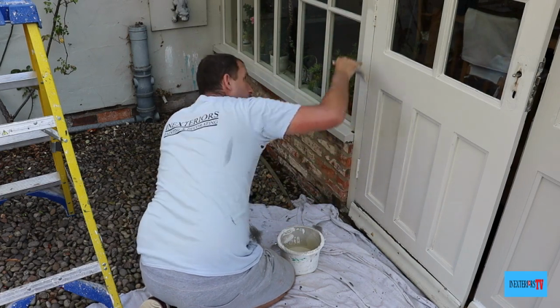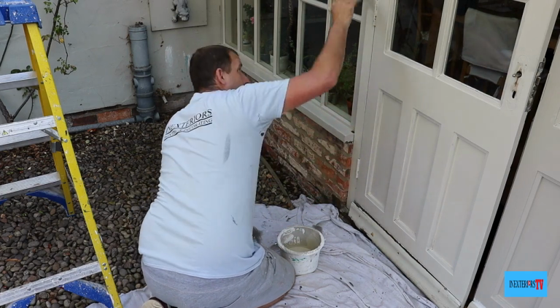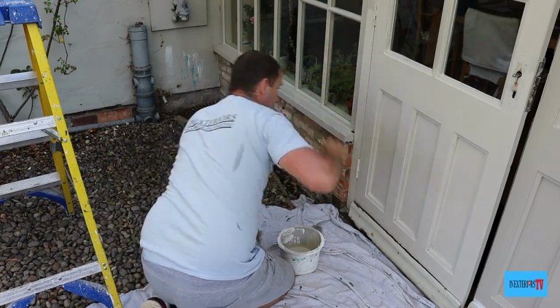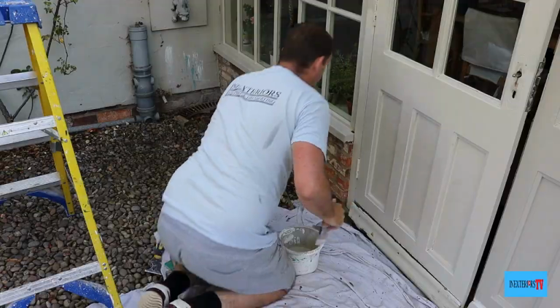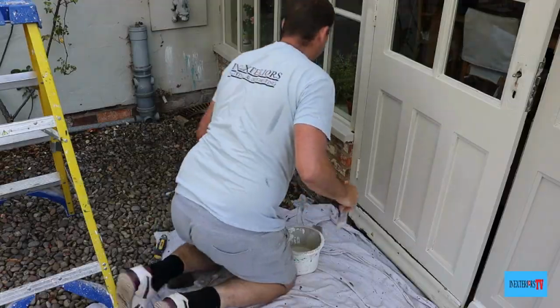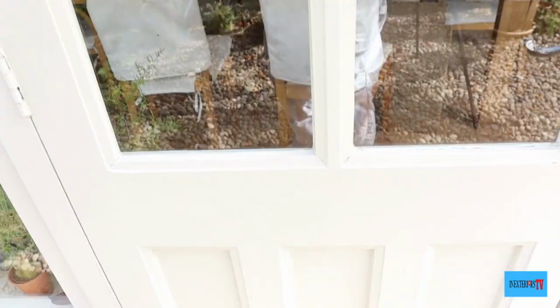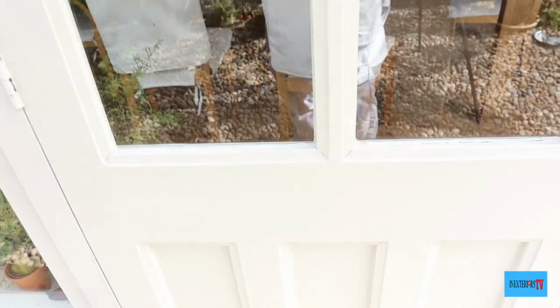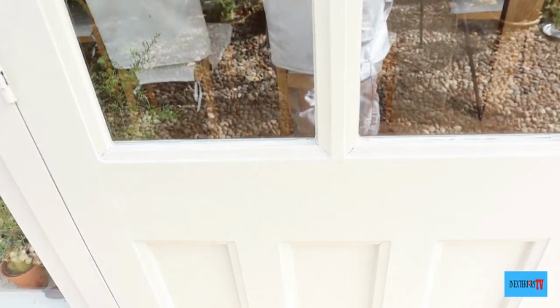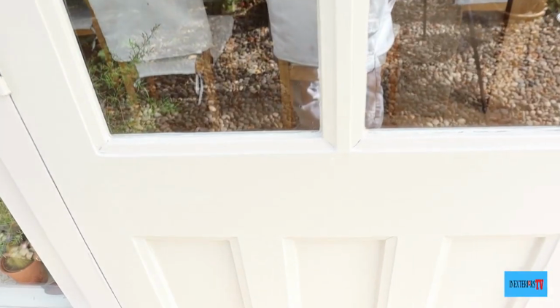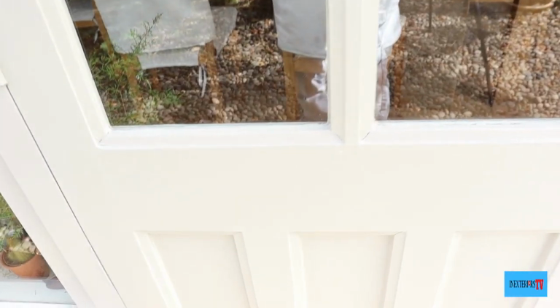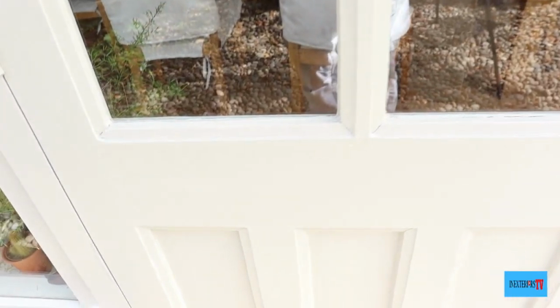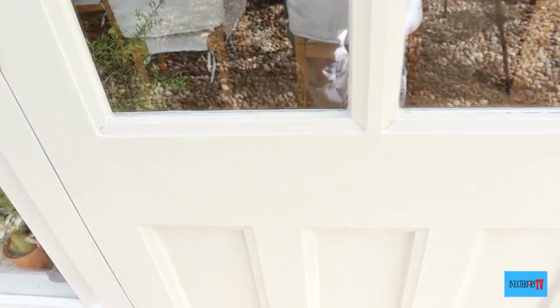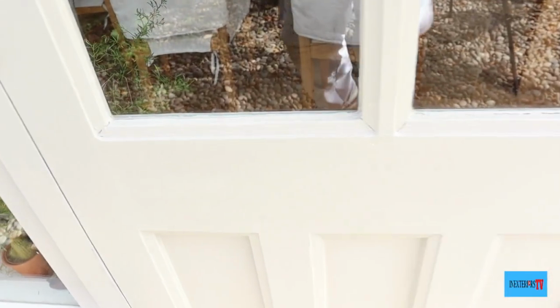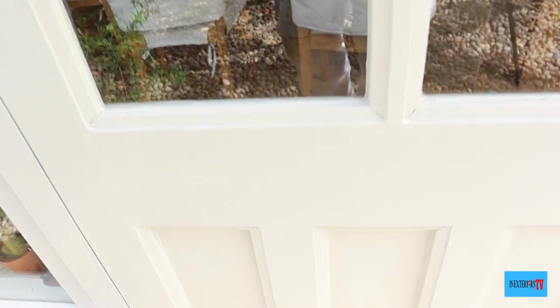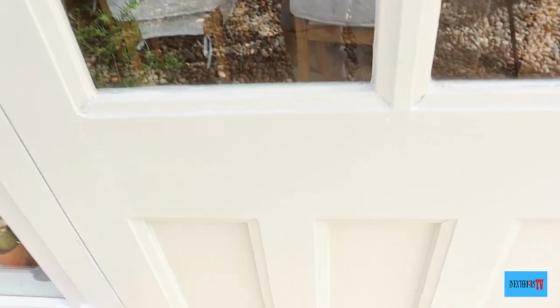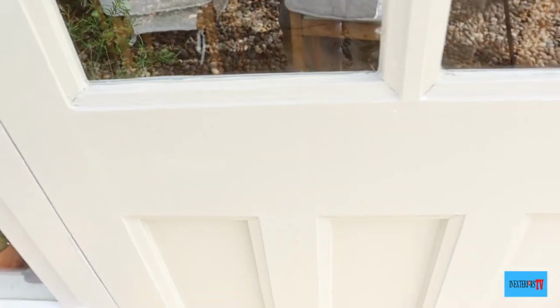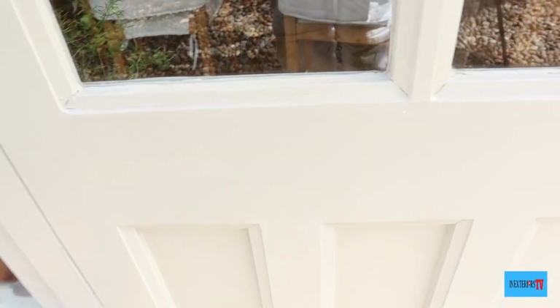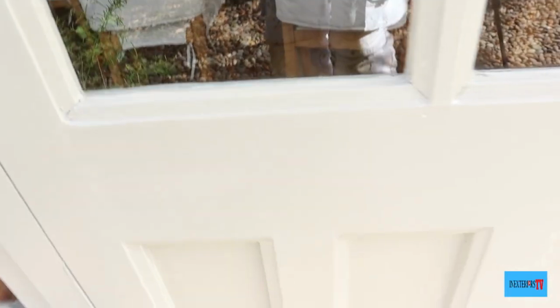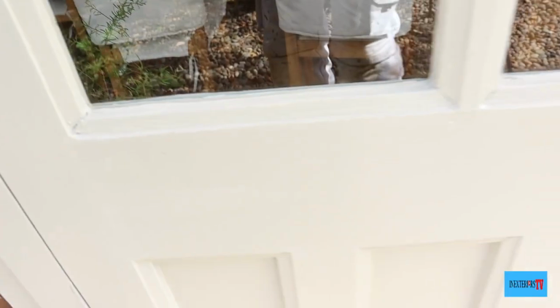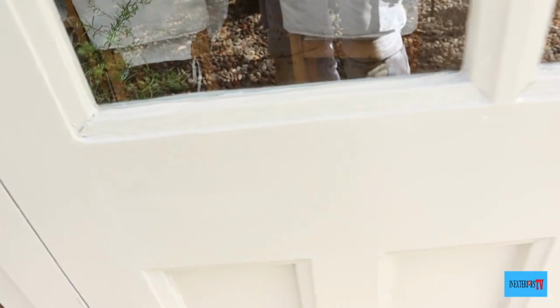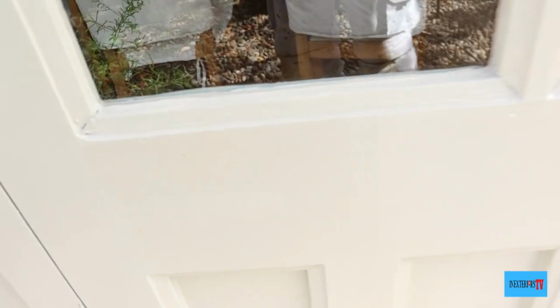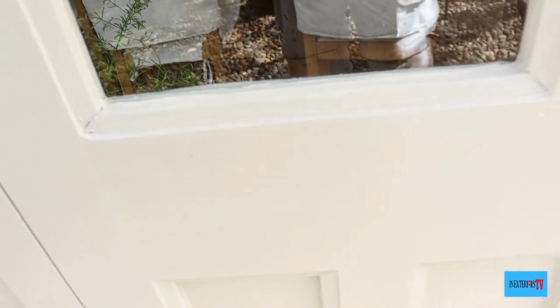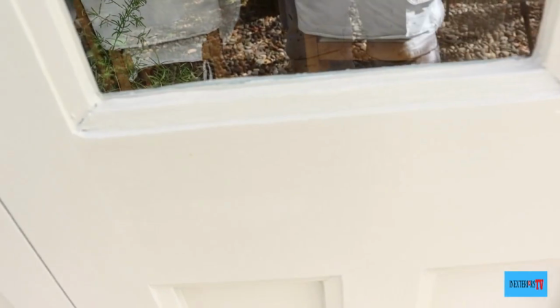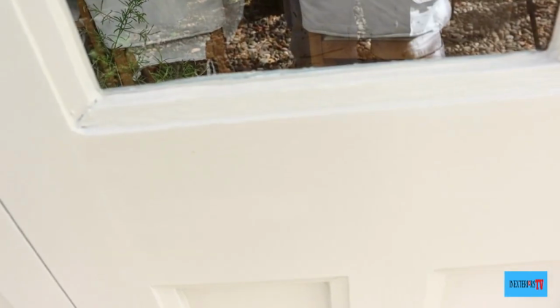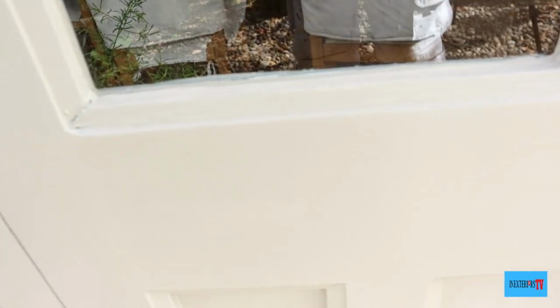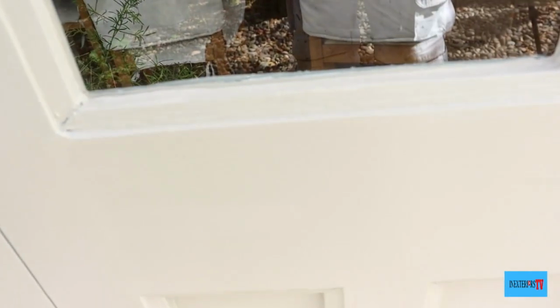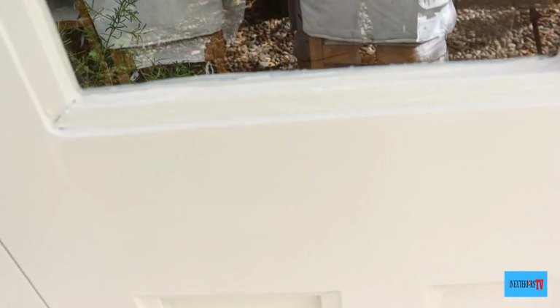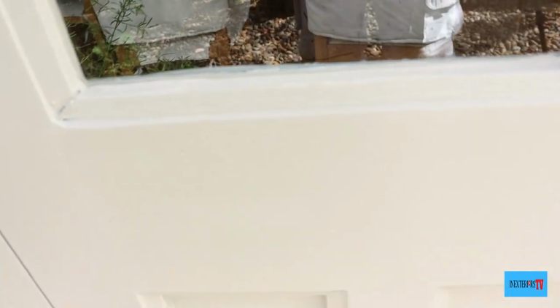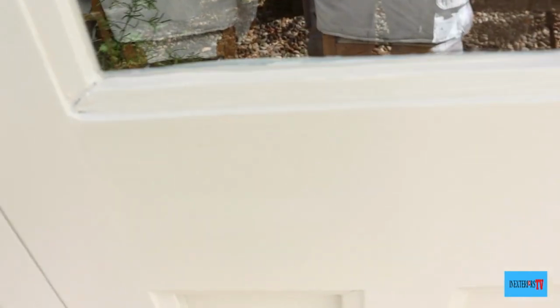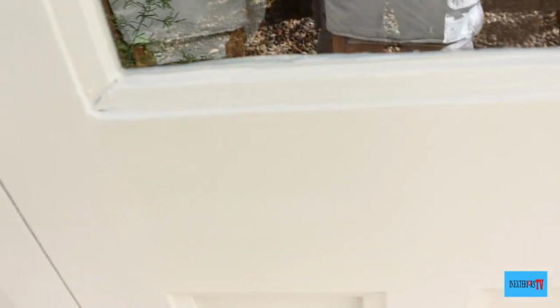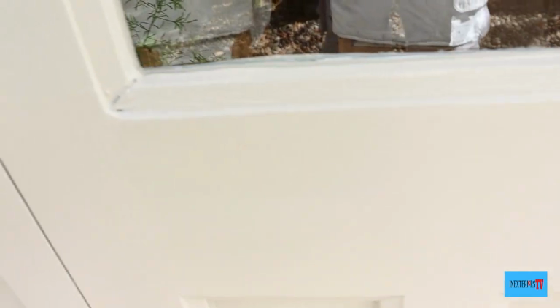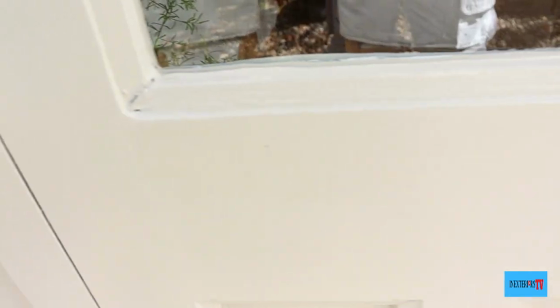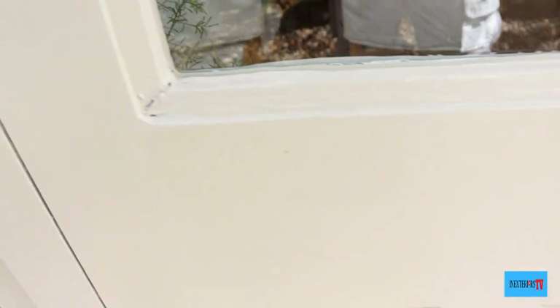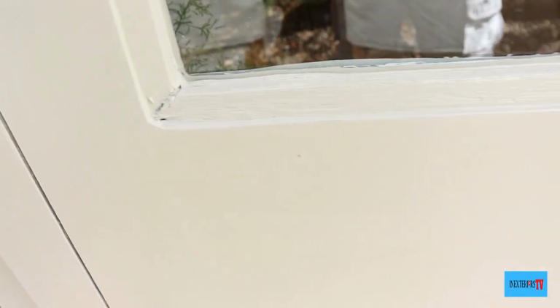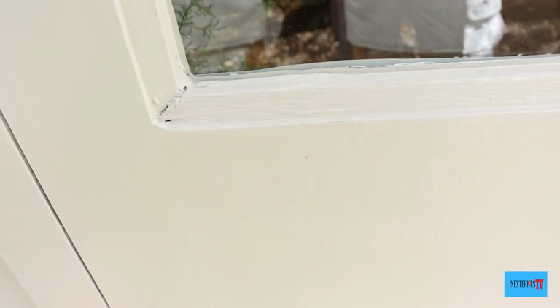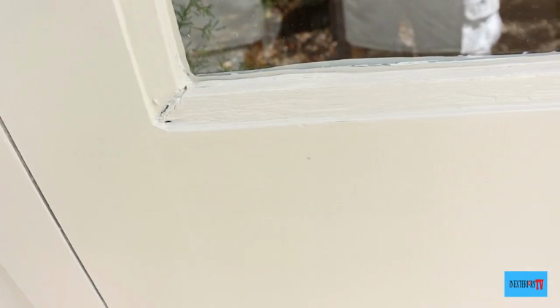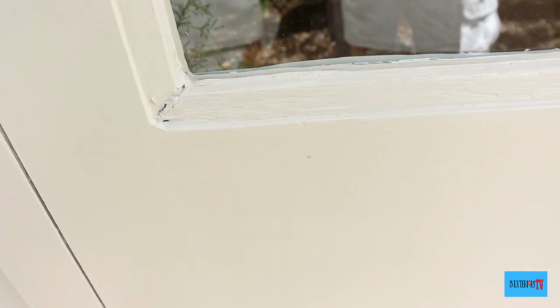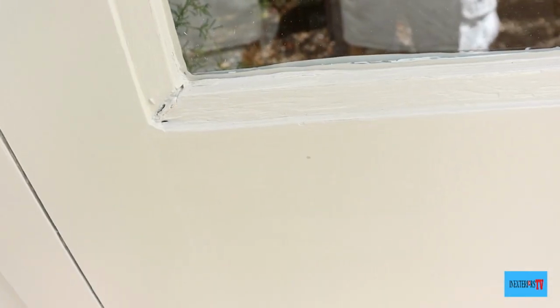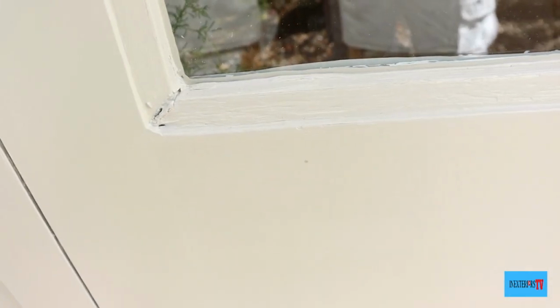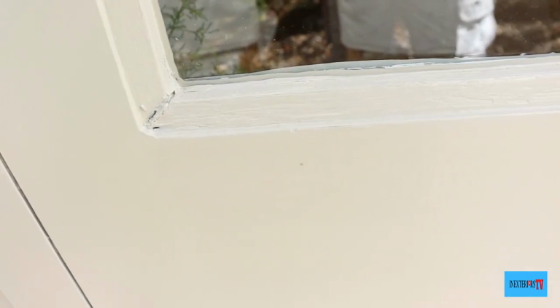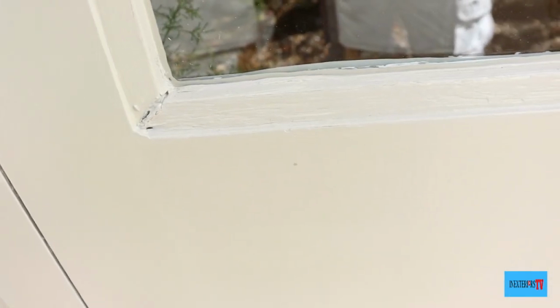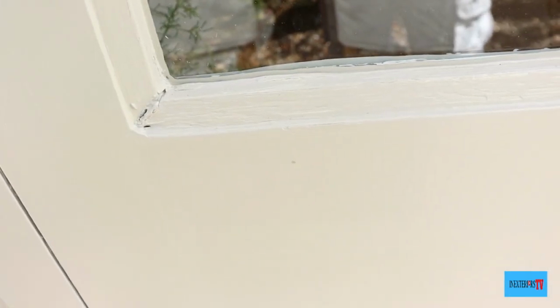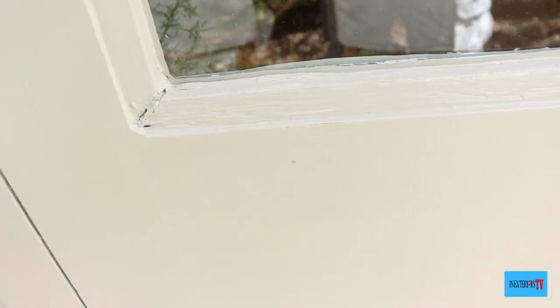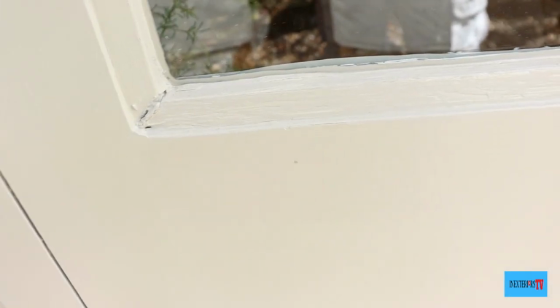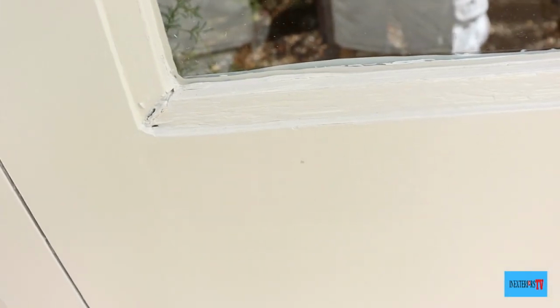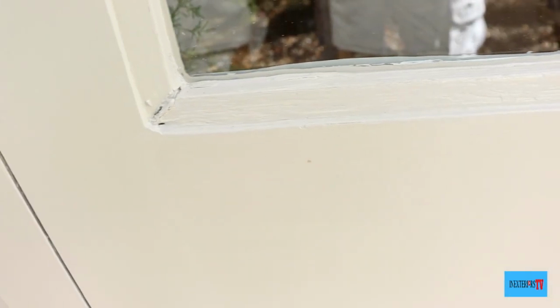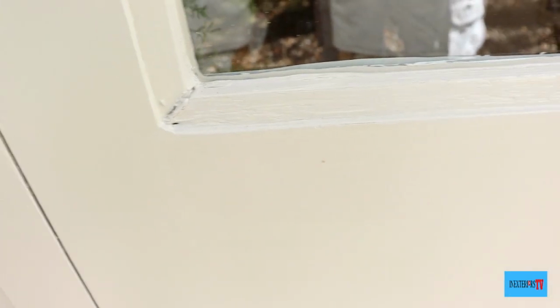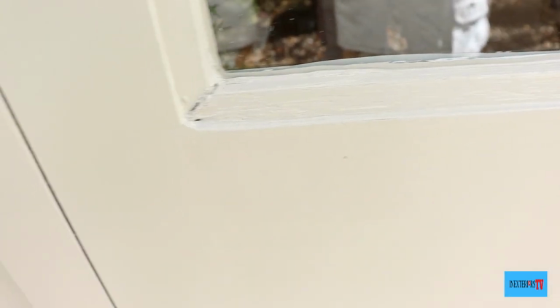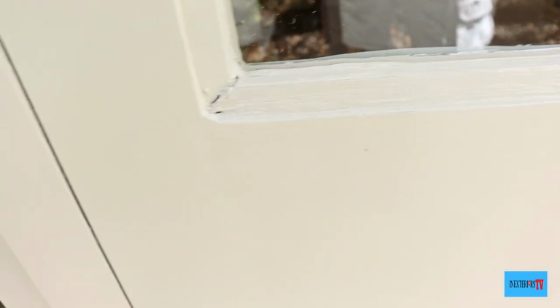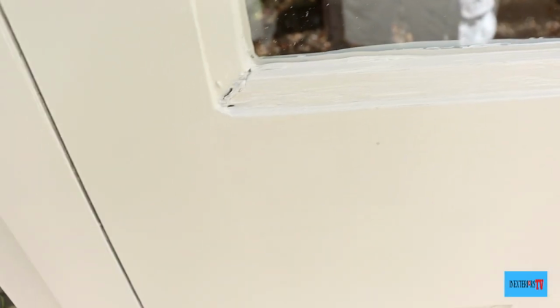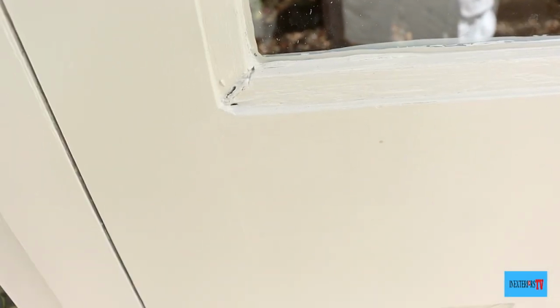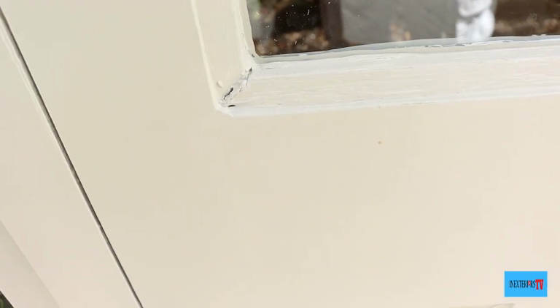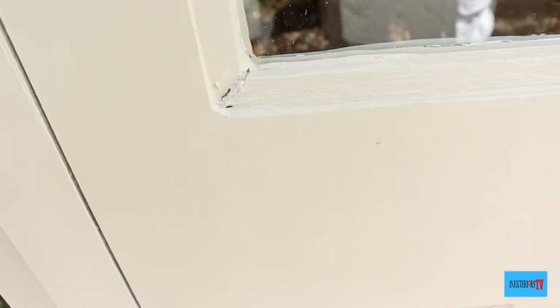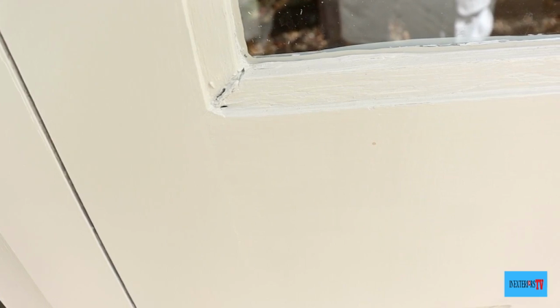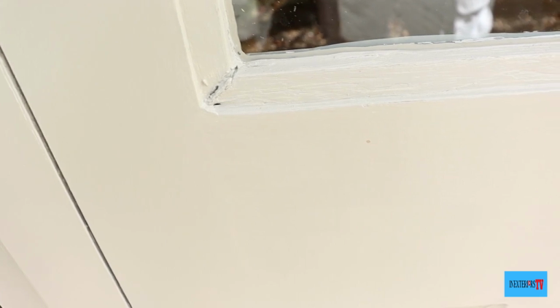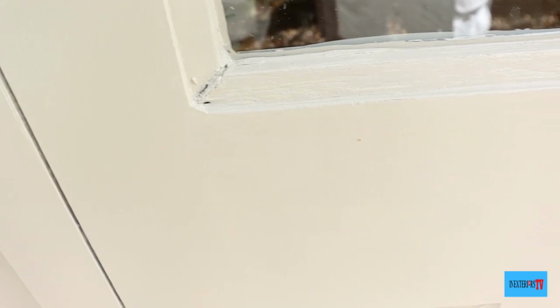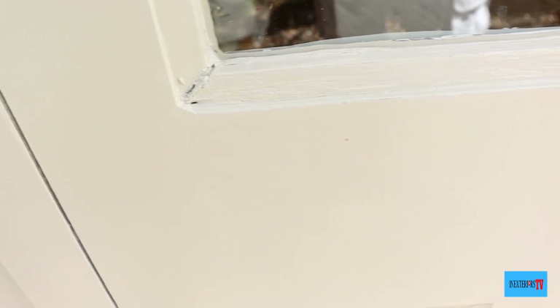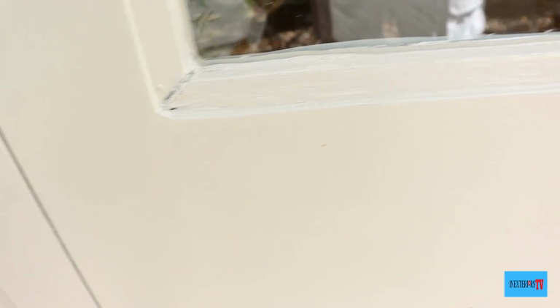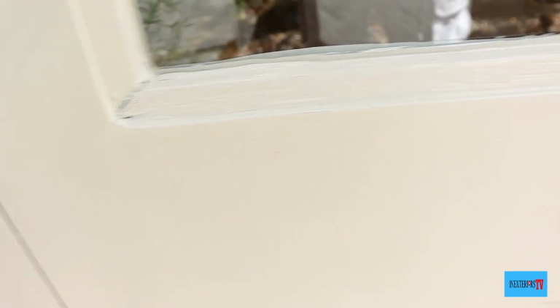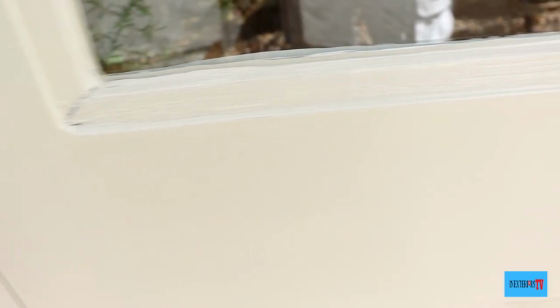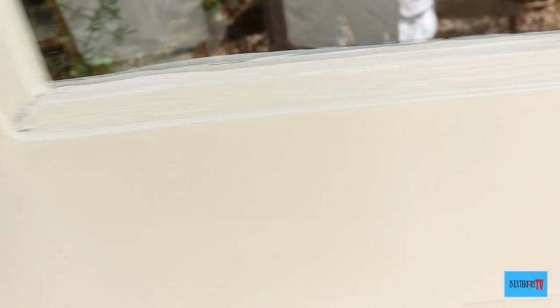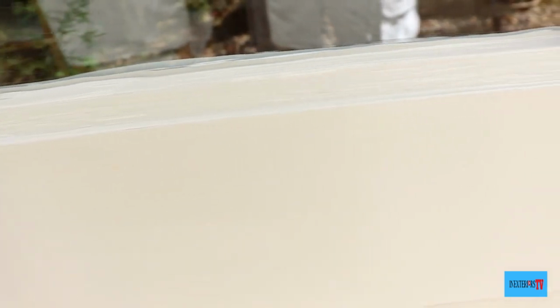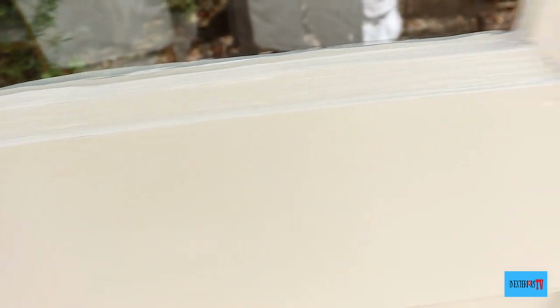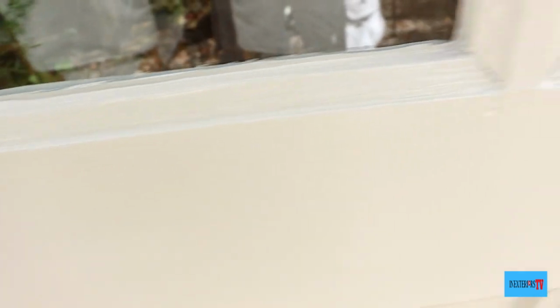Once it's undercoated, we then just need to do a little bit of corking. These are some of the areas that we need to cork.